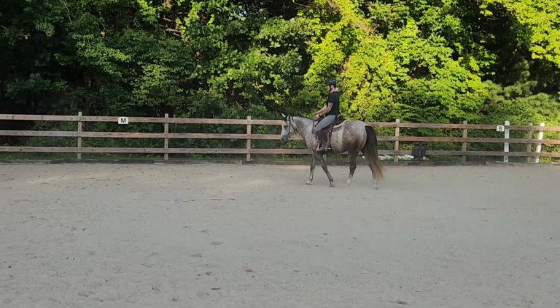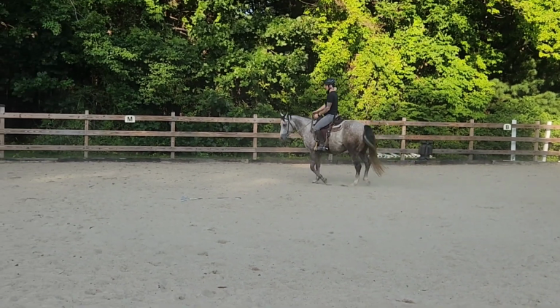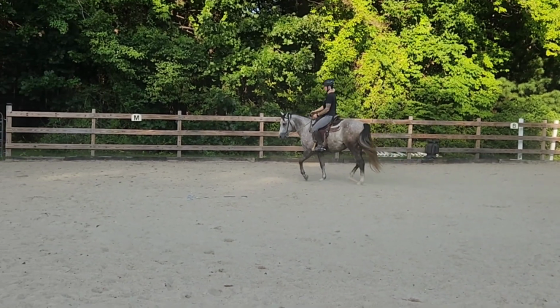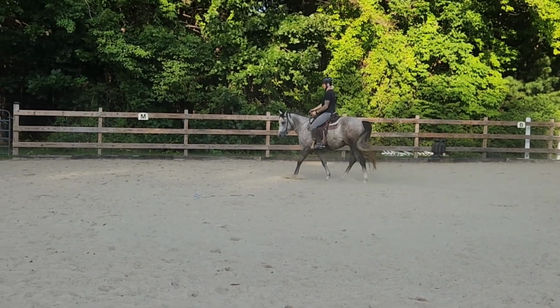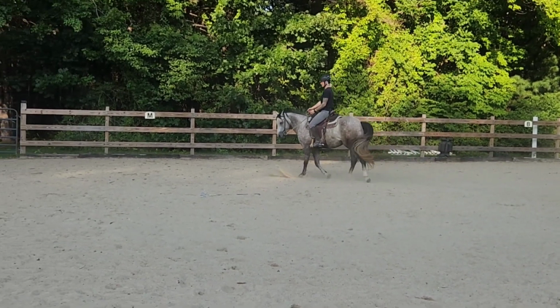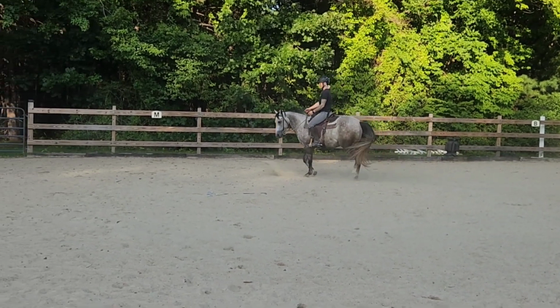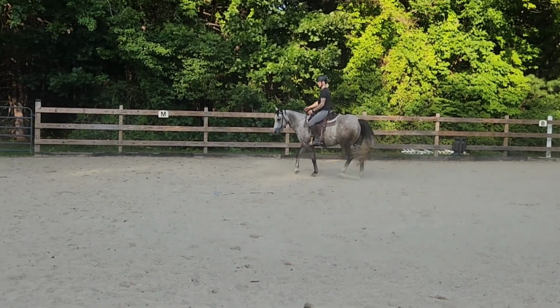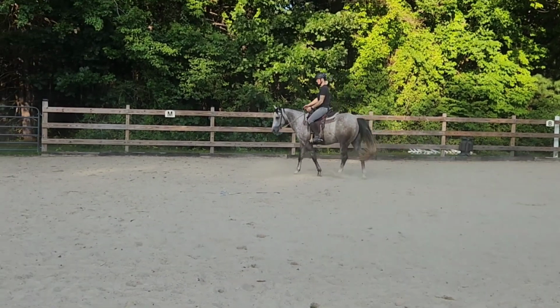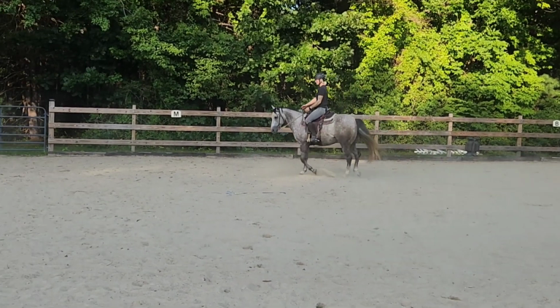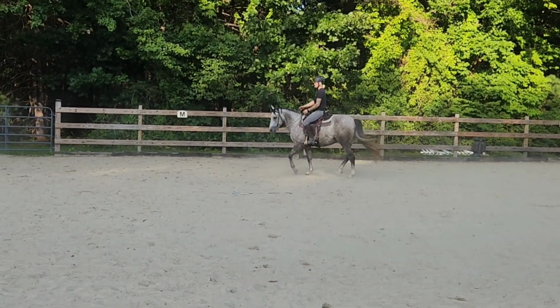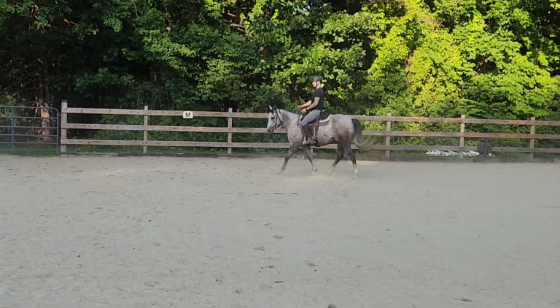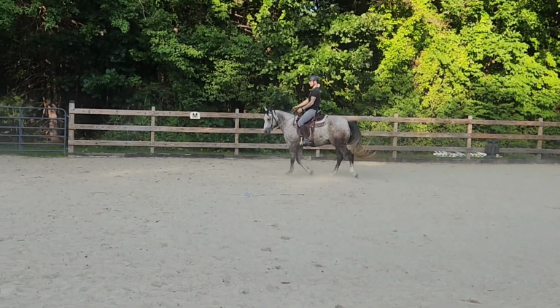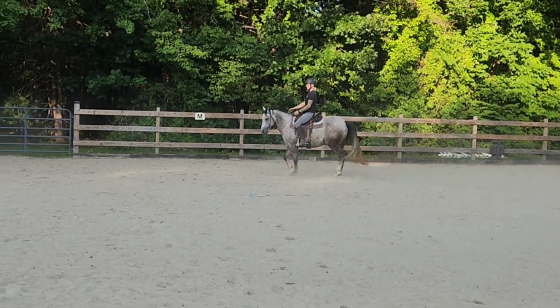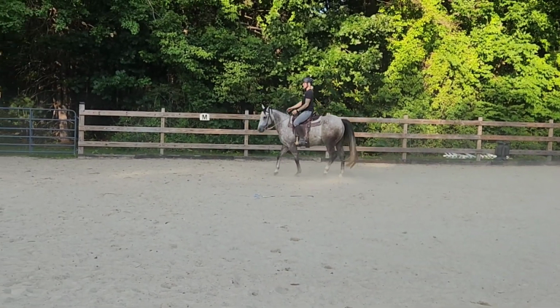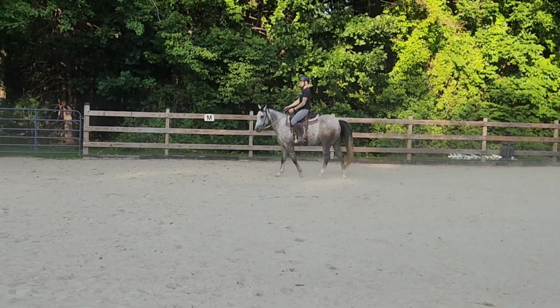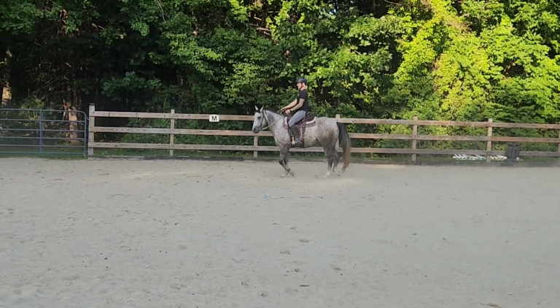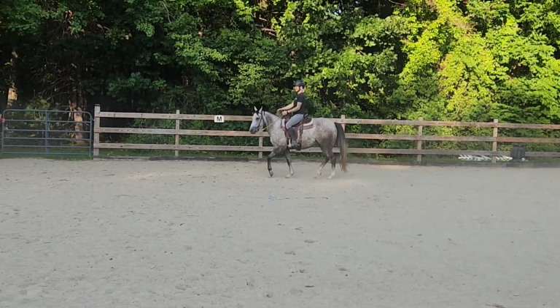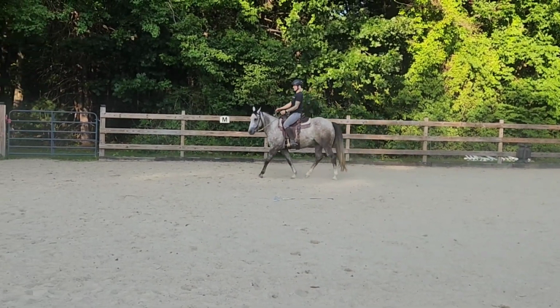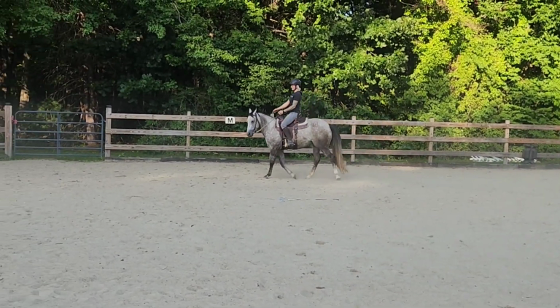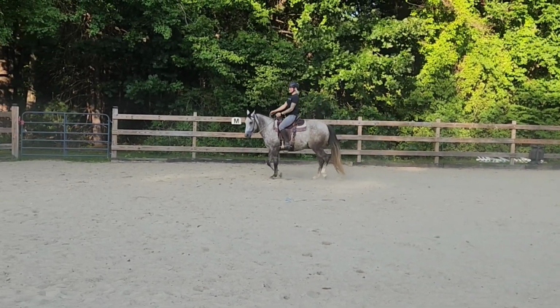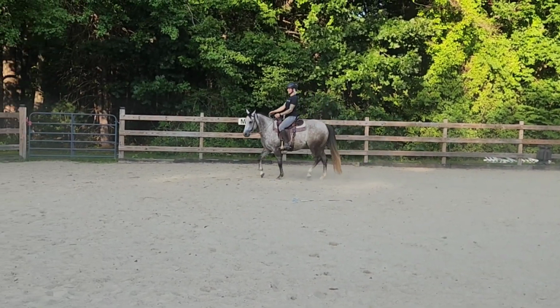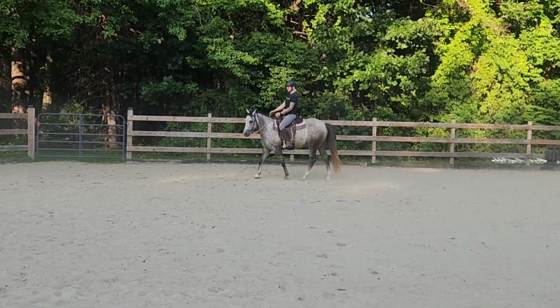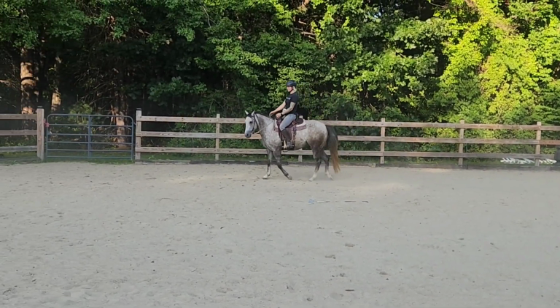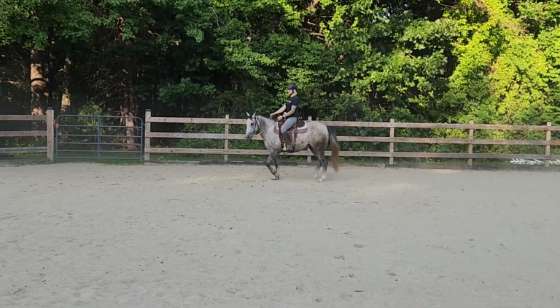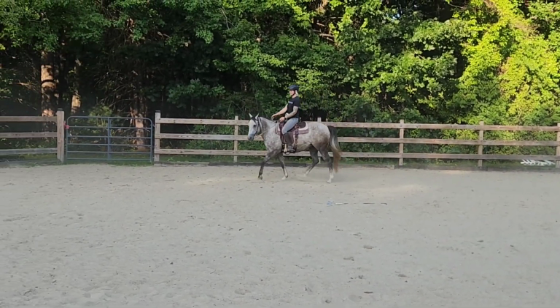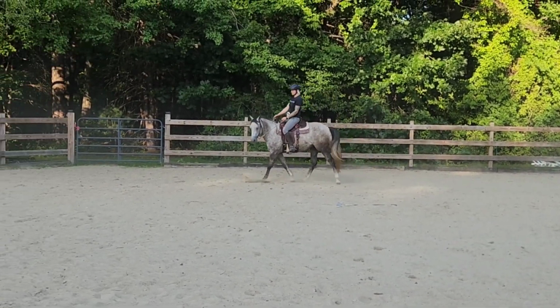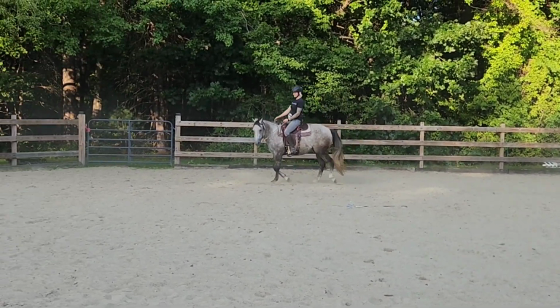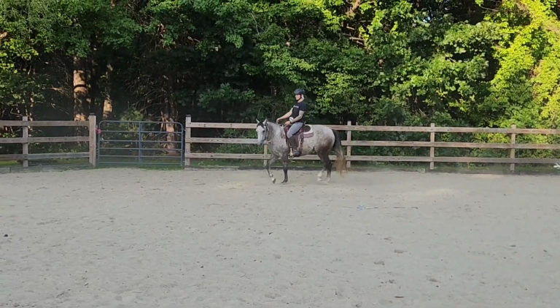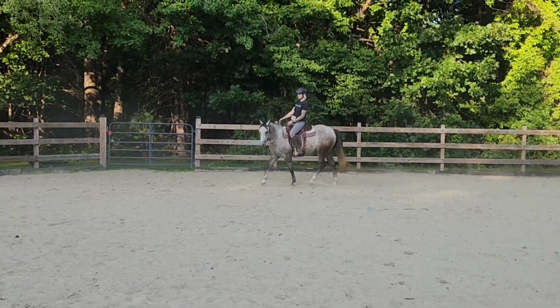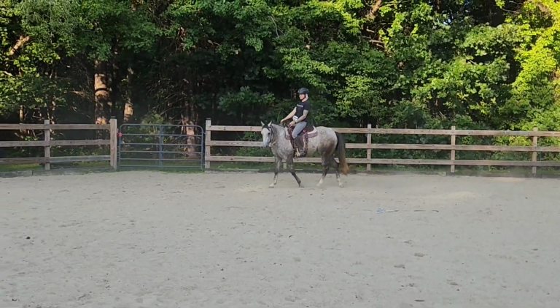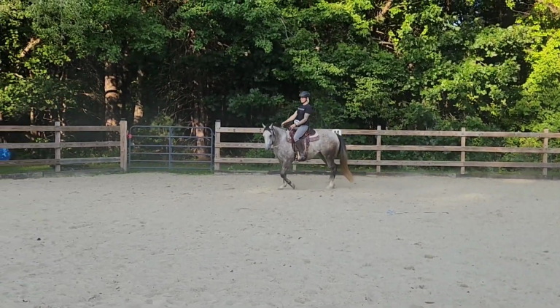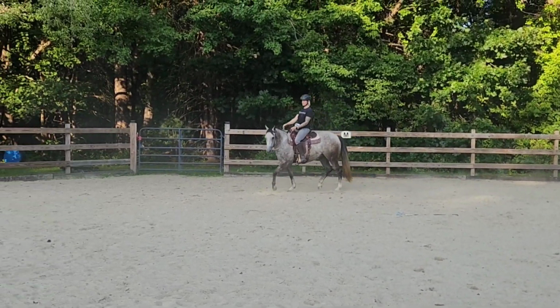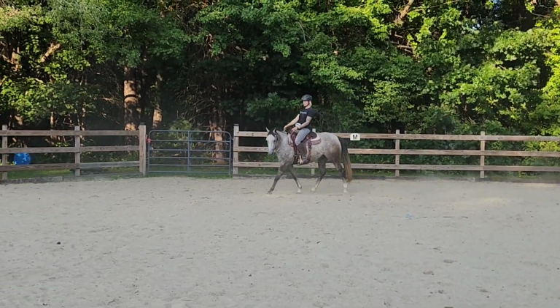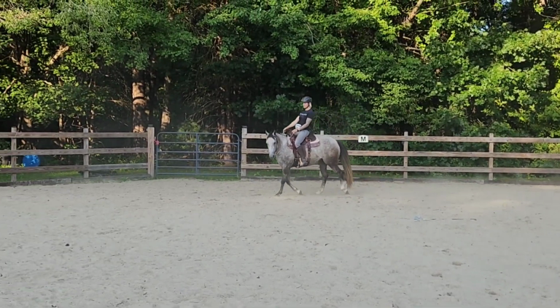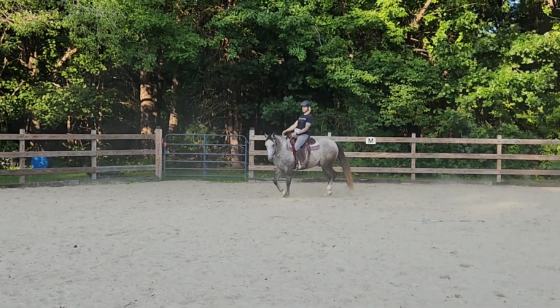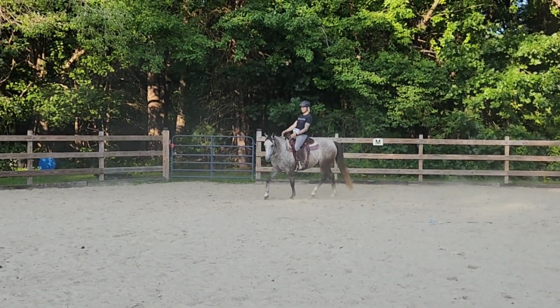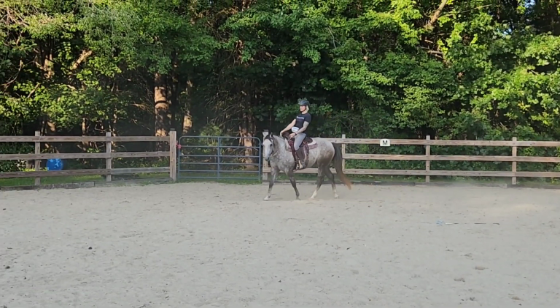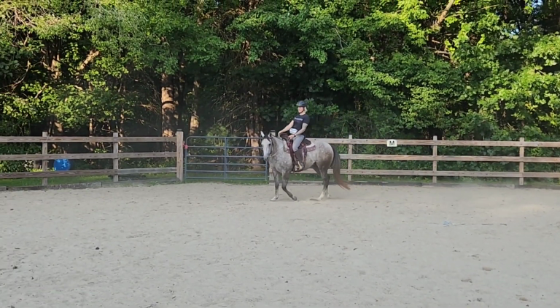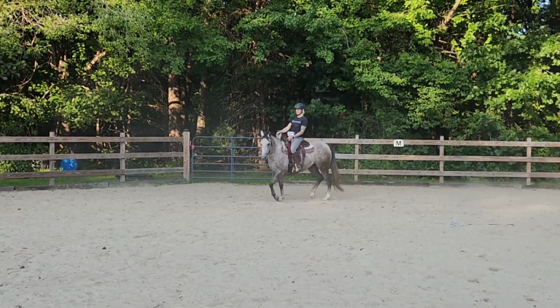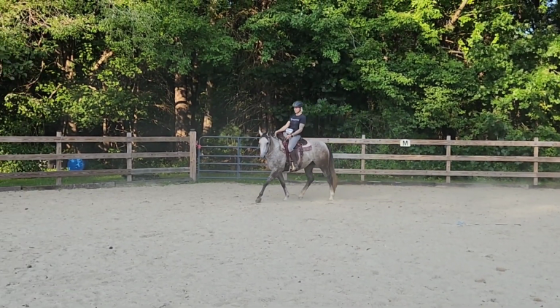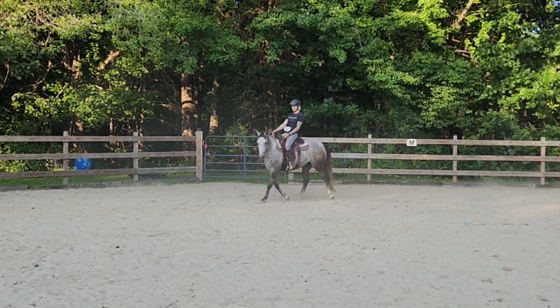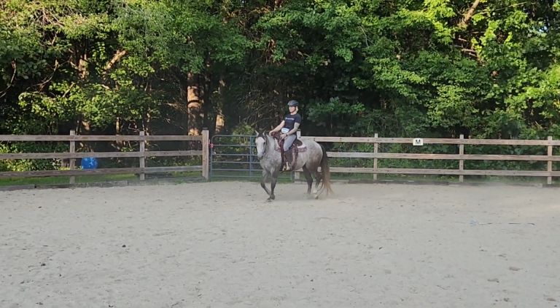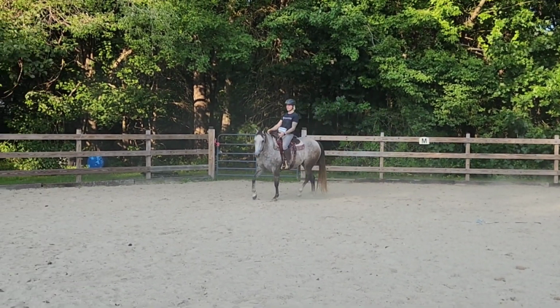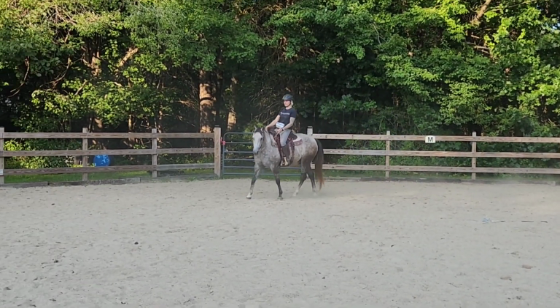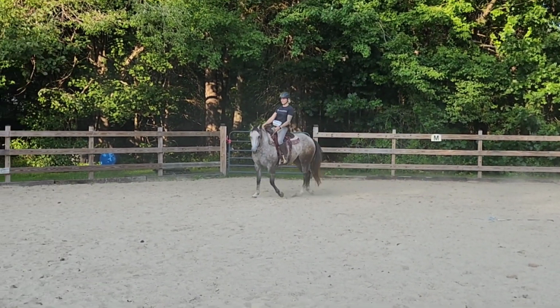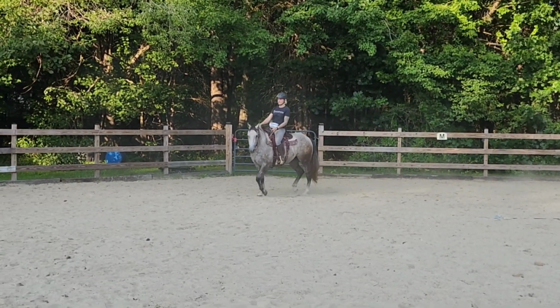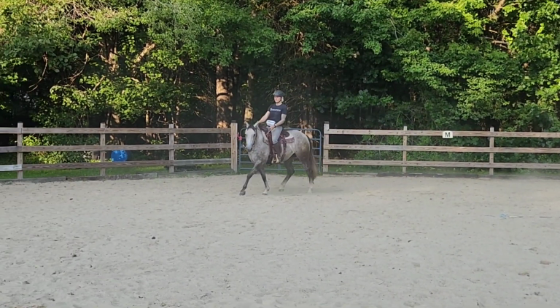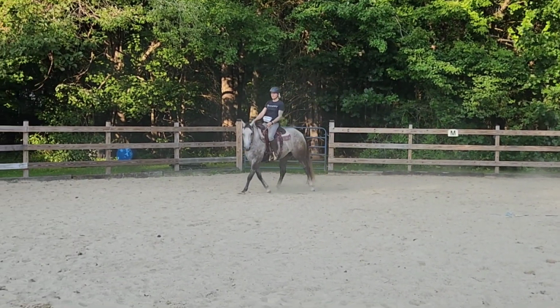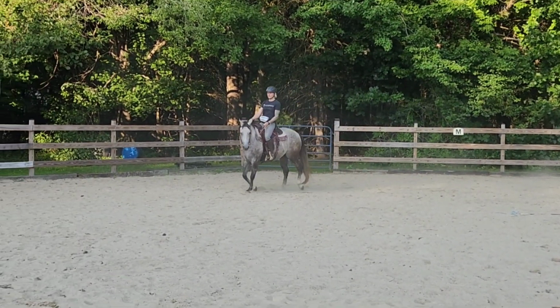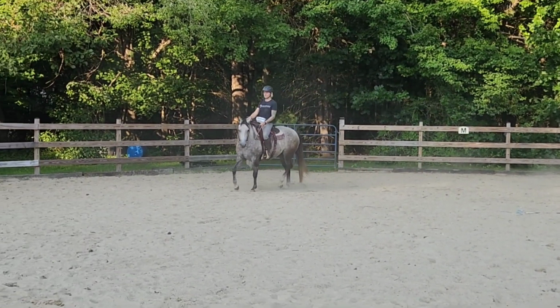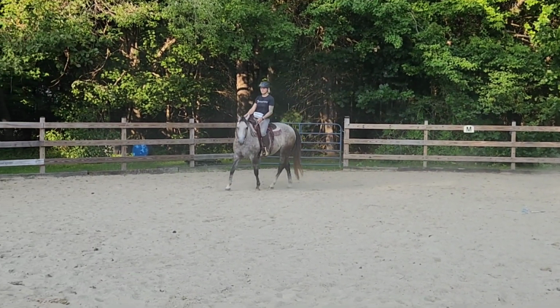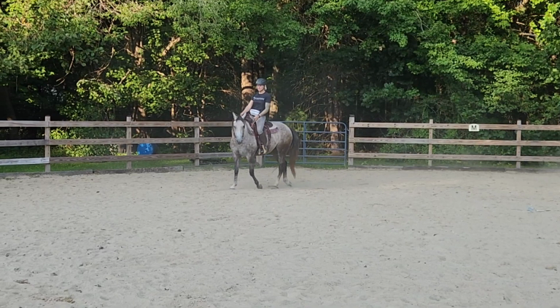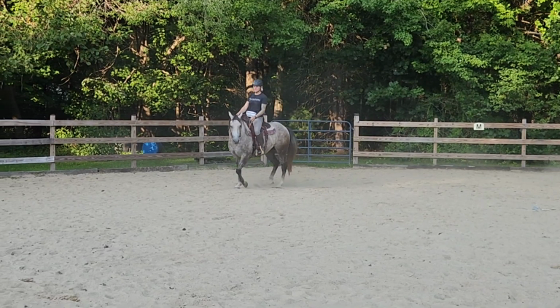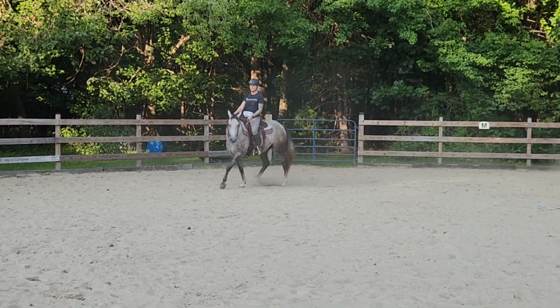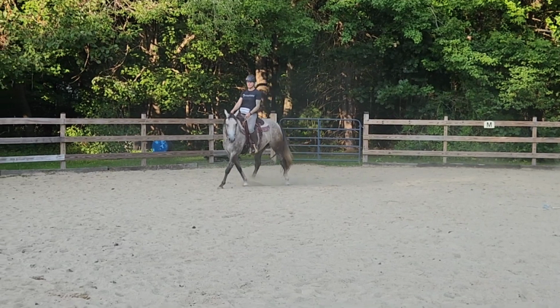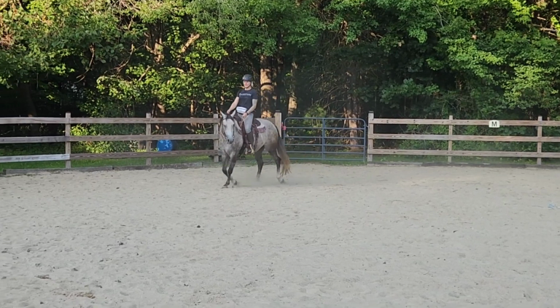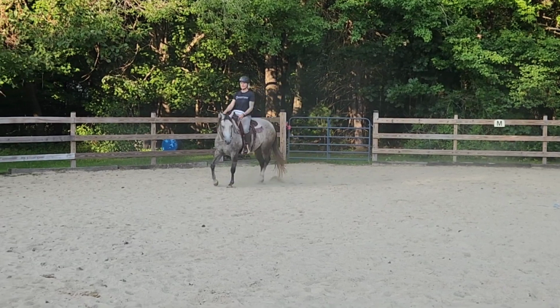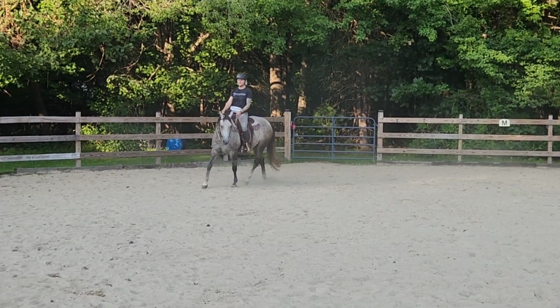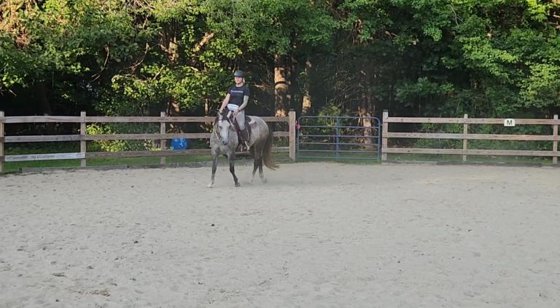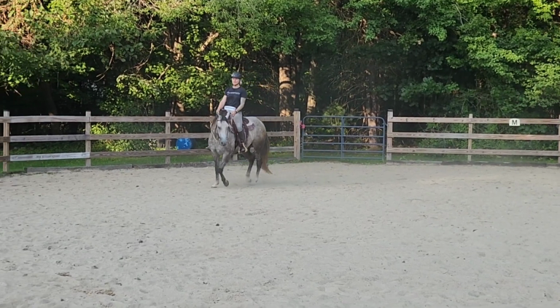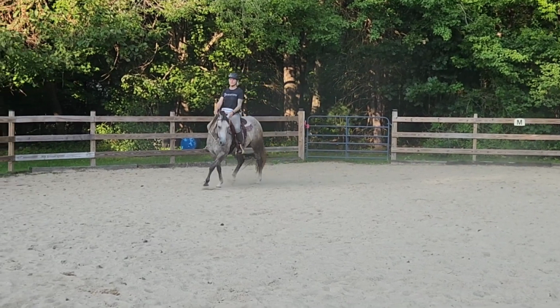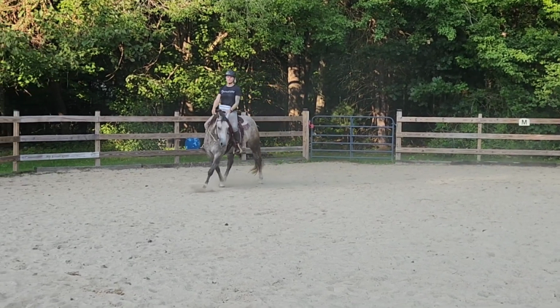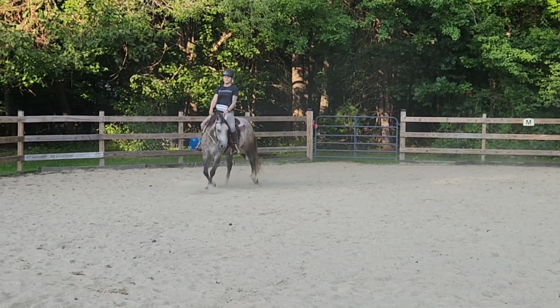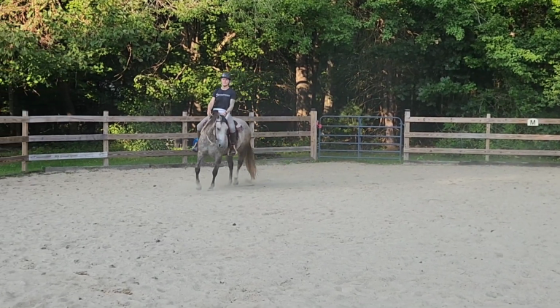I tried to just kind of give her a box to work in and then ideally give her breaks.